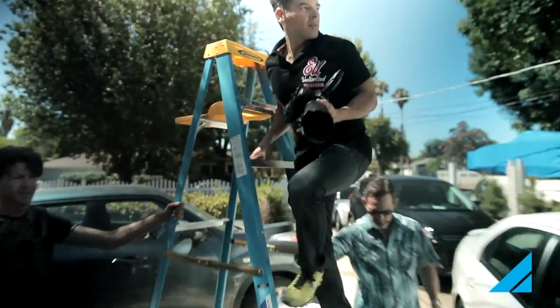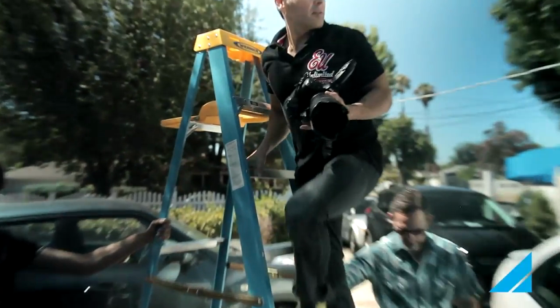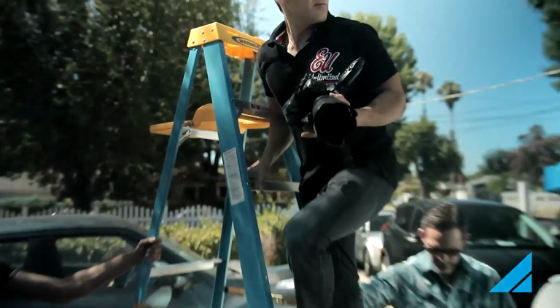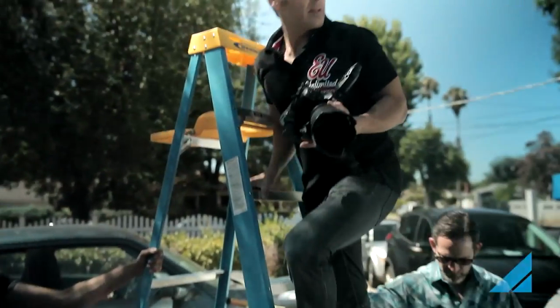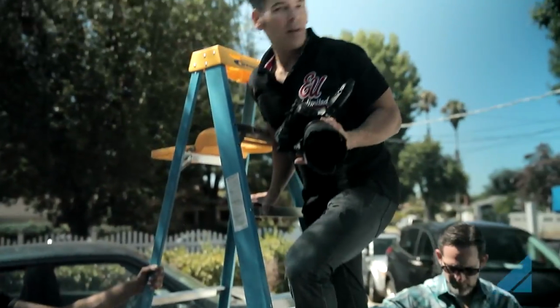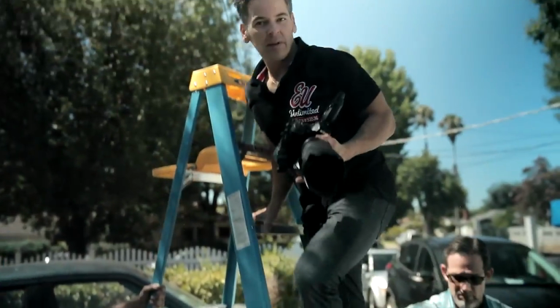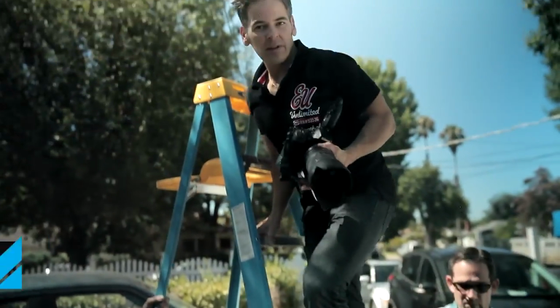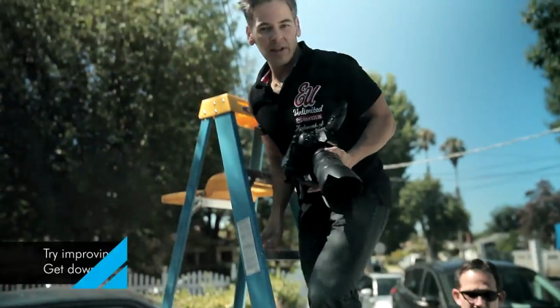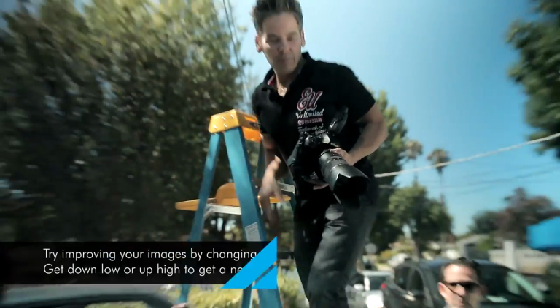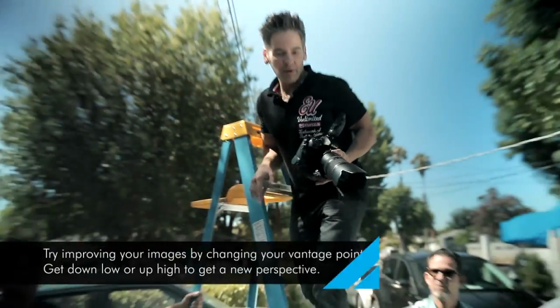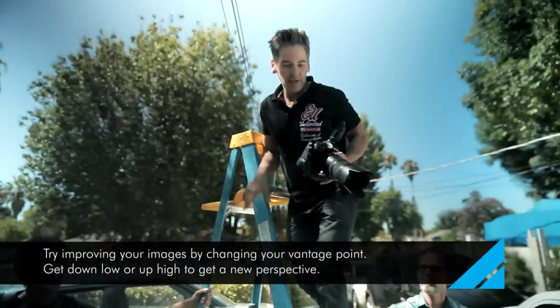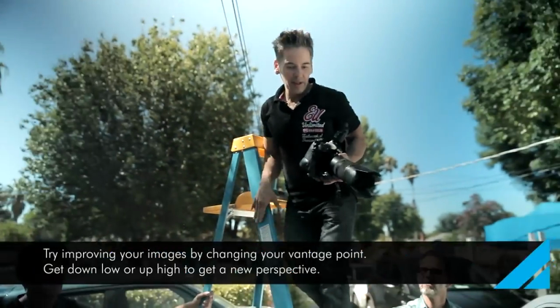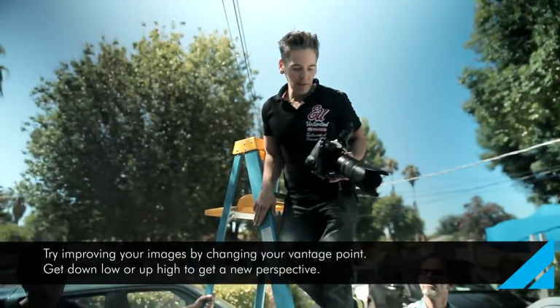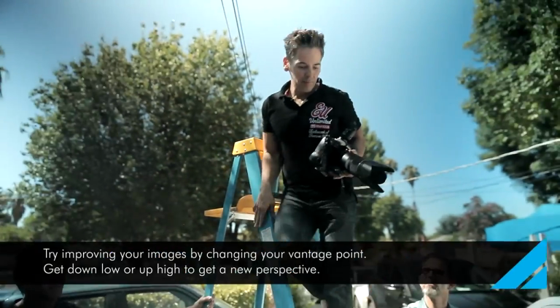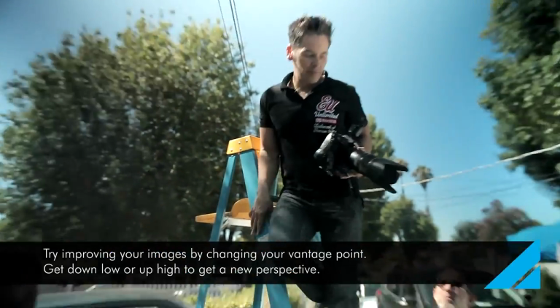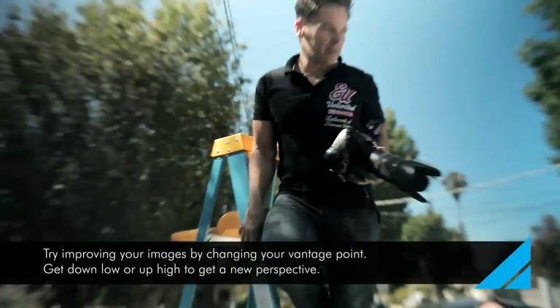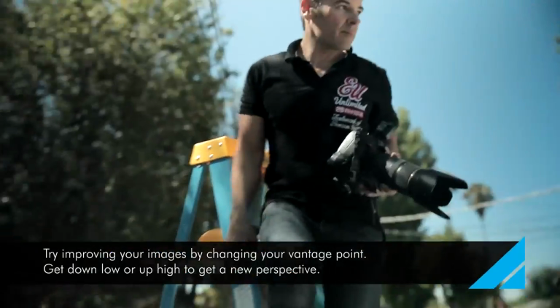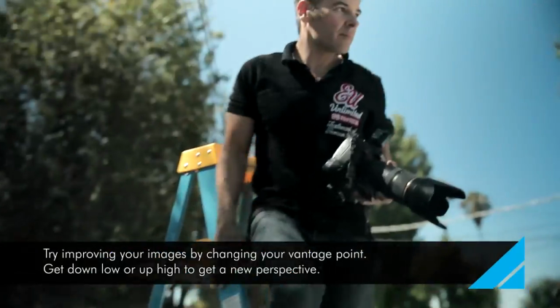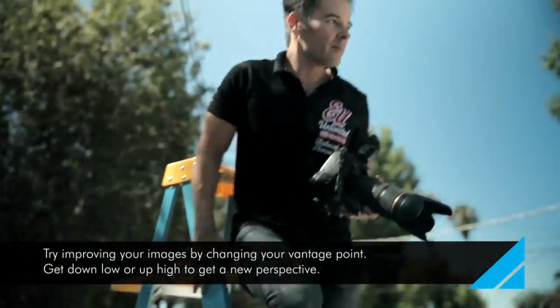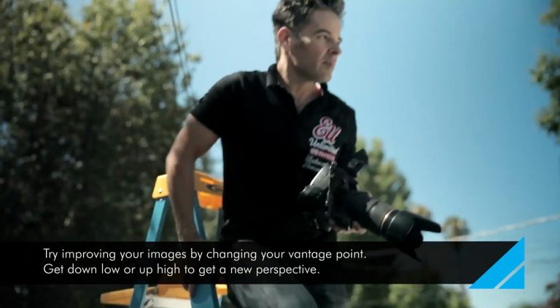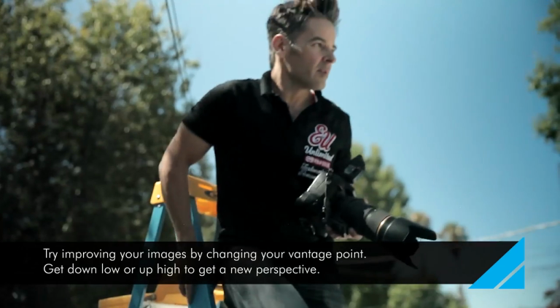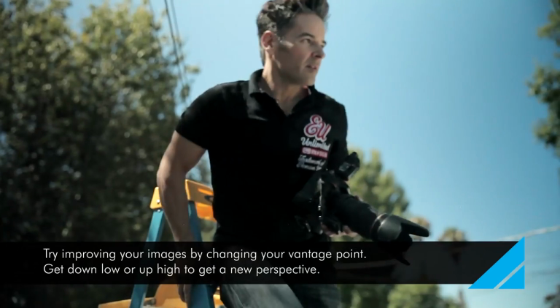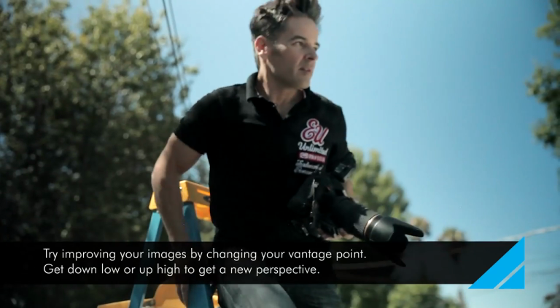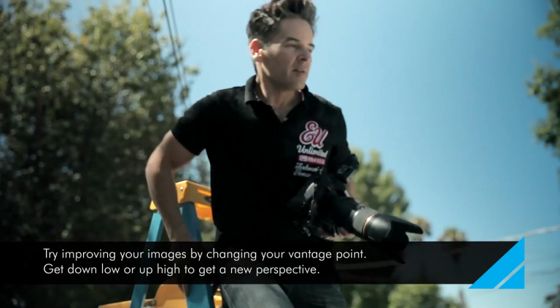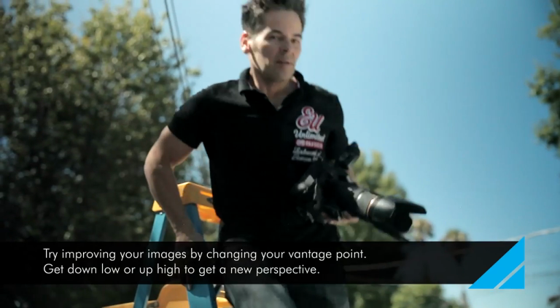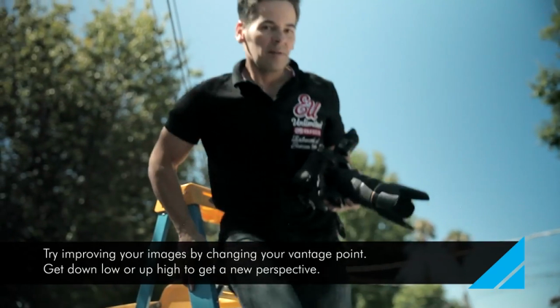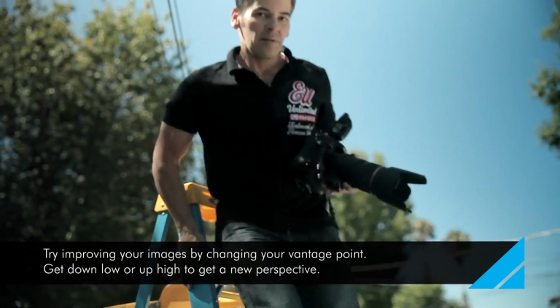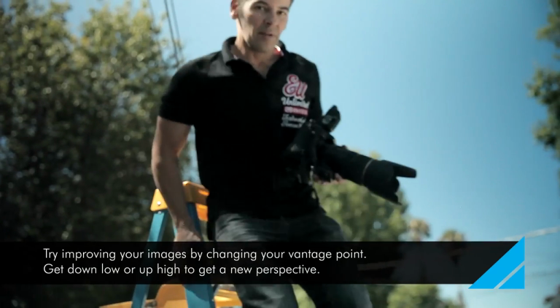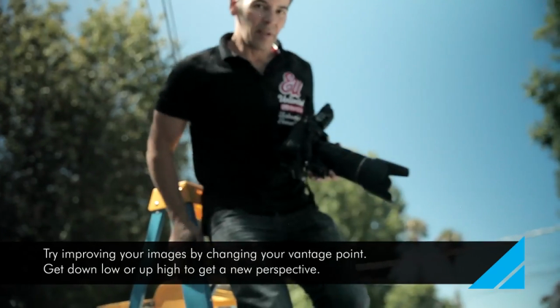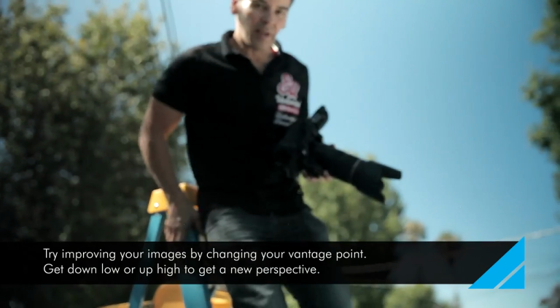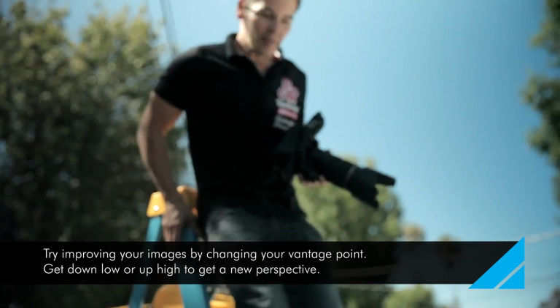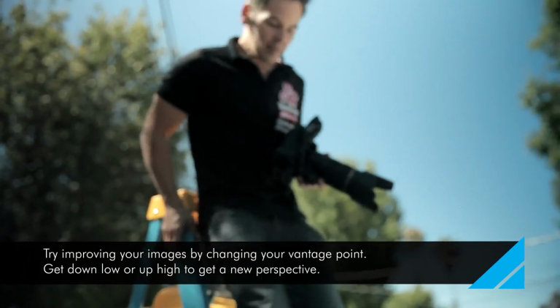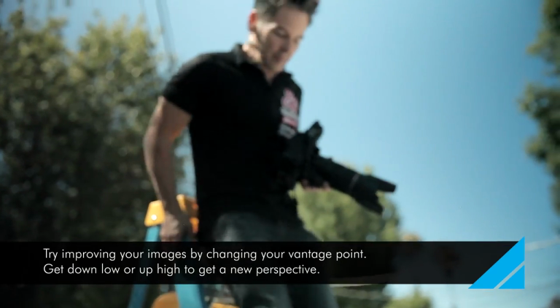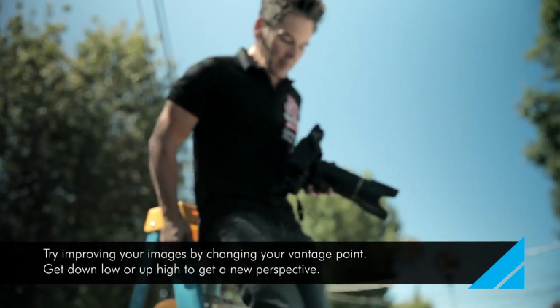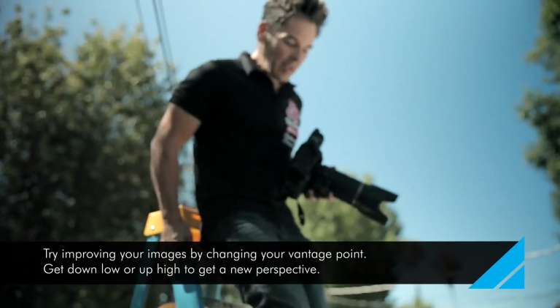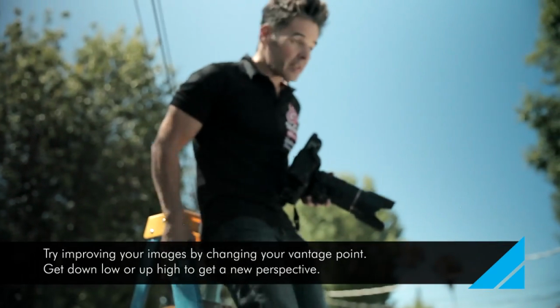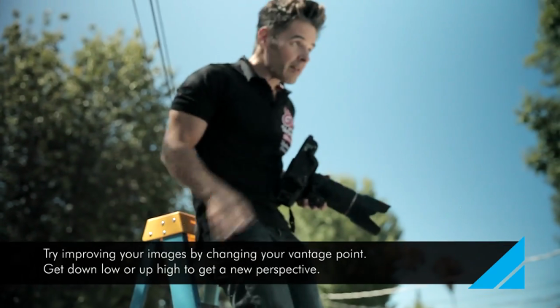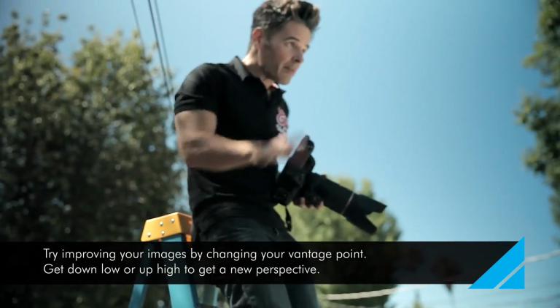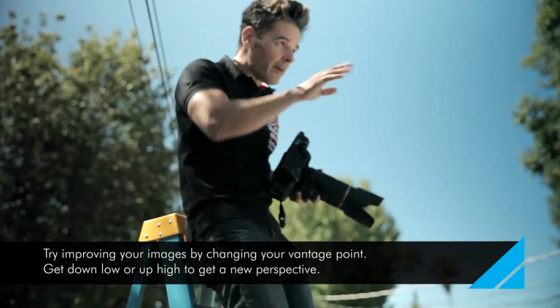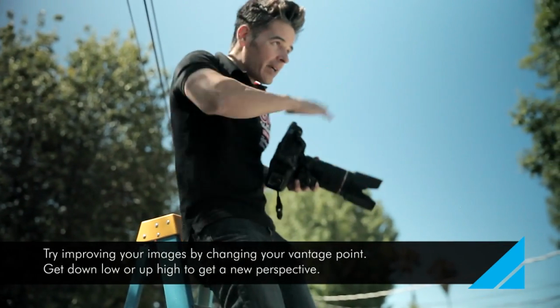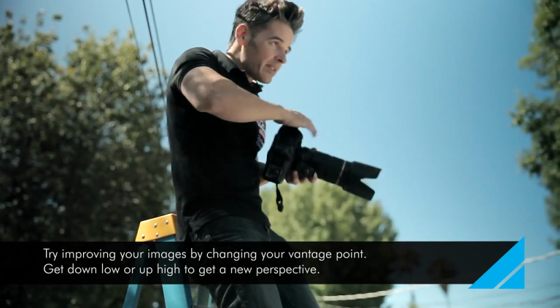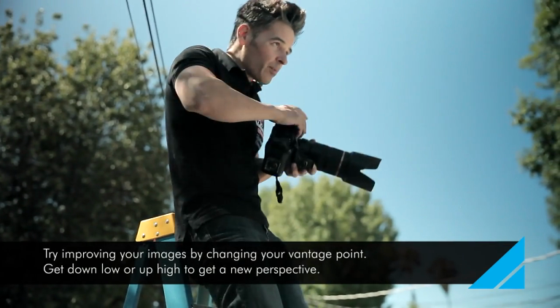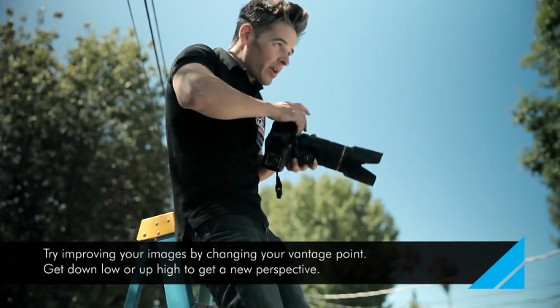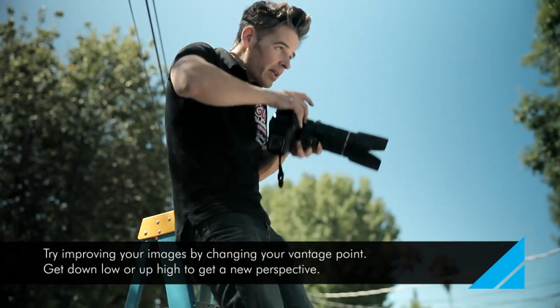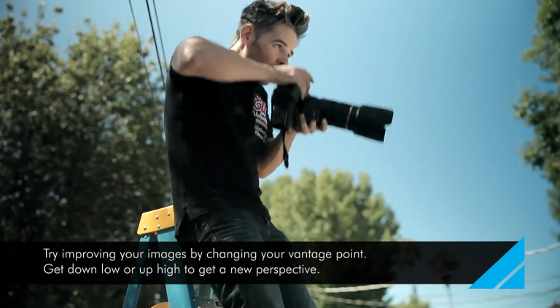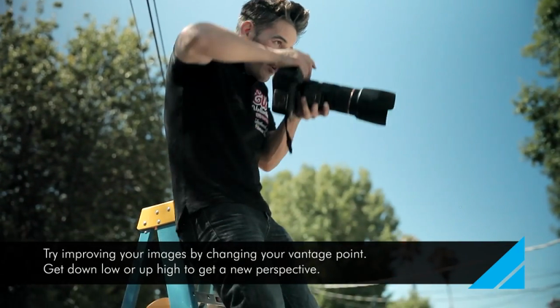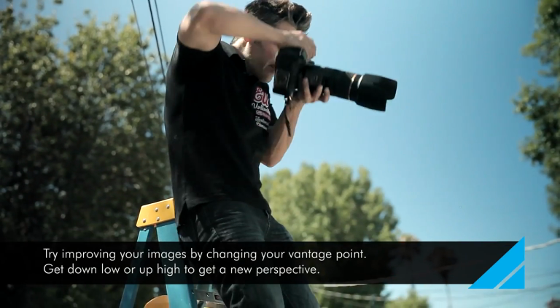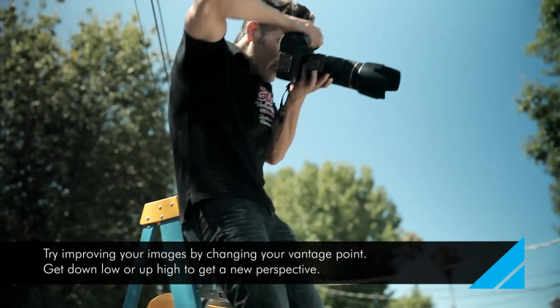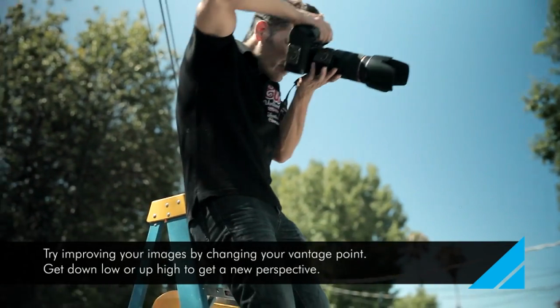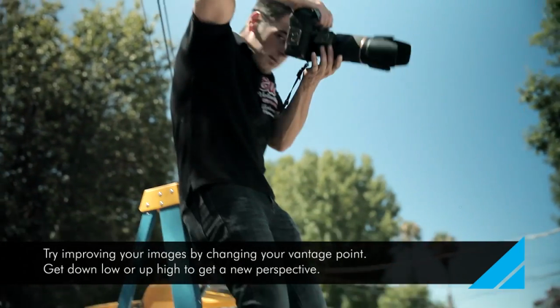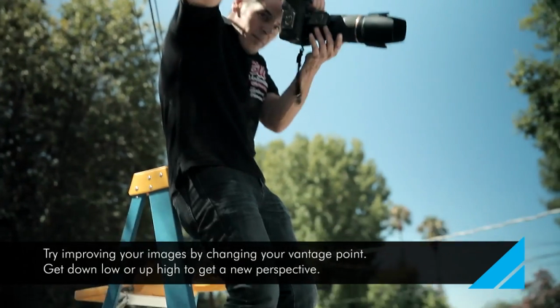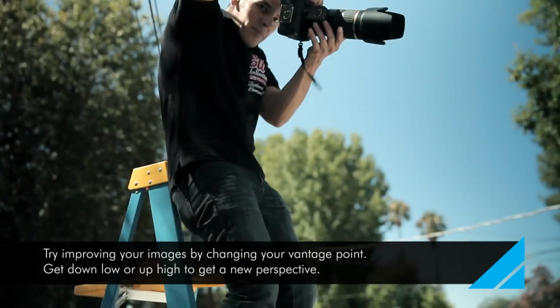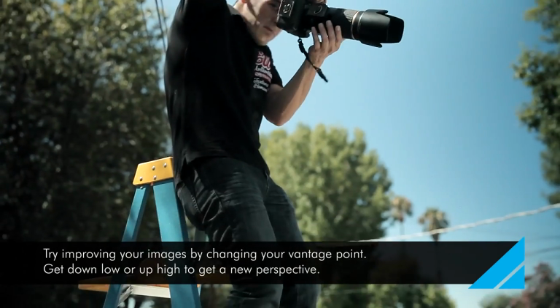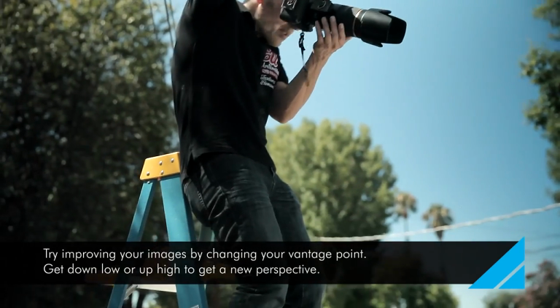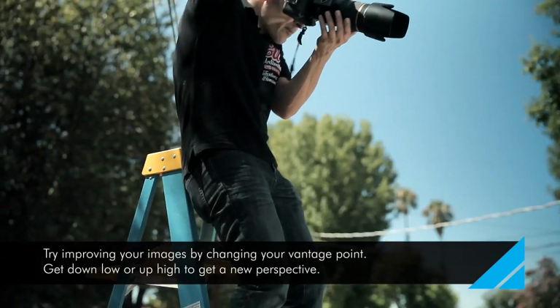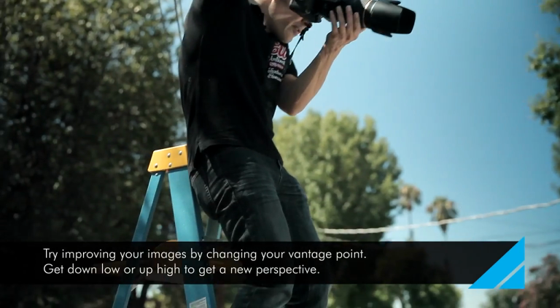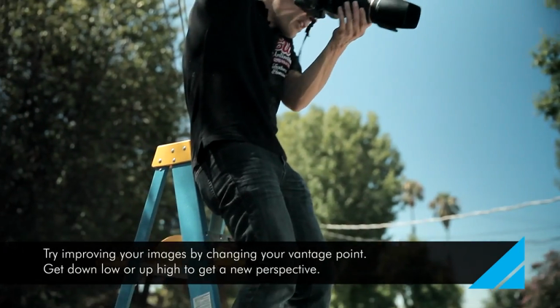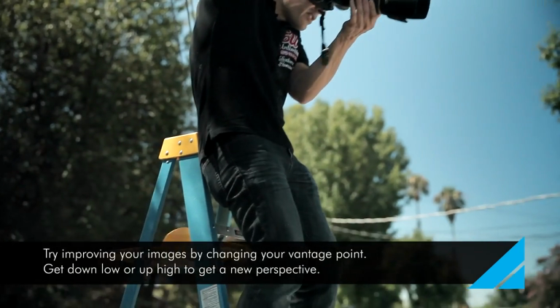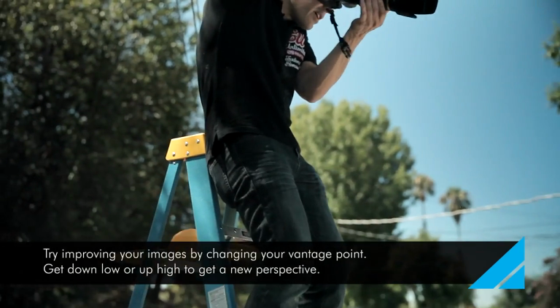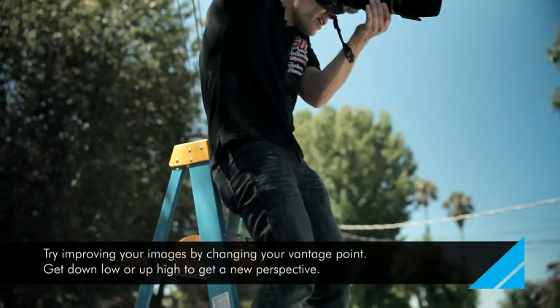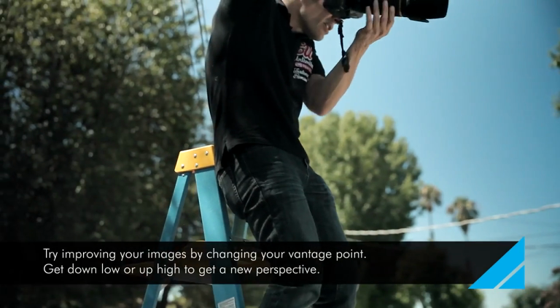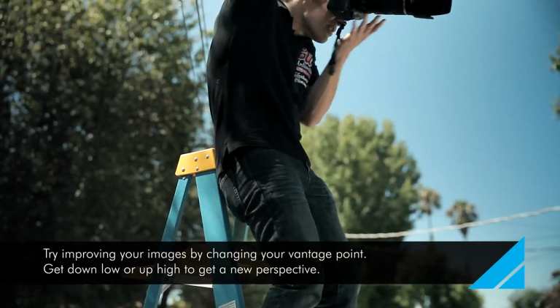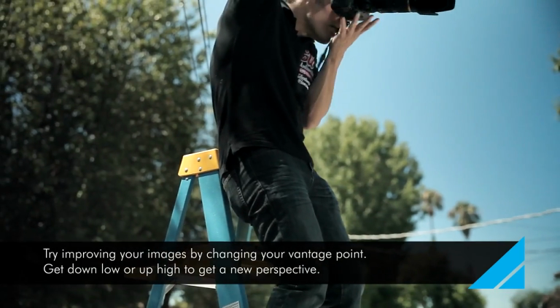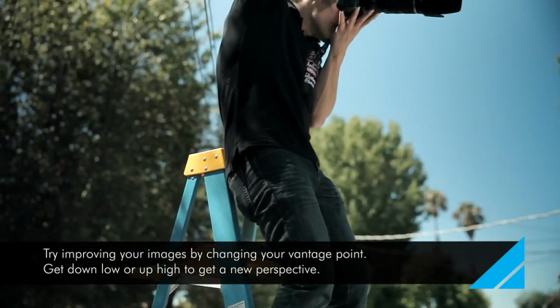There we go. I'm going to change my angle of view to get more of the vegetation here instead of the fence.